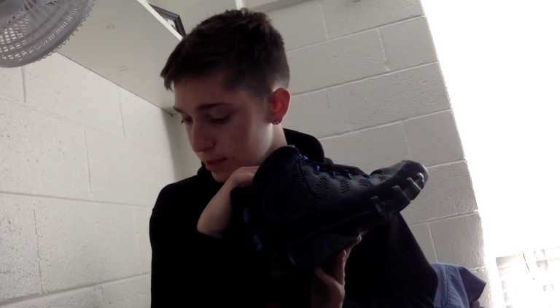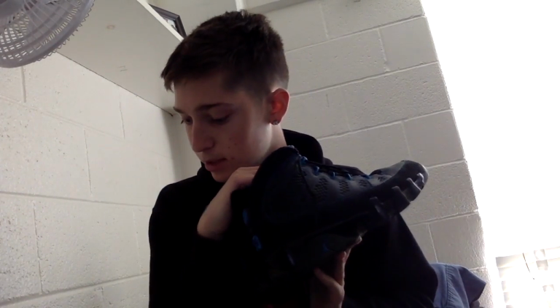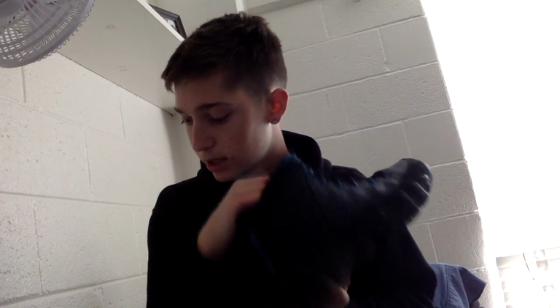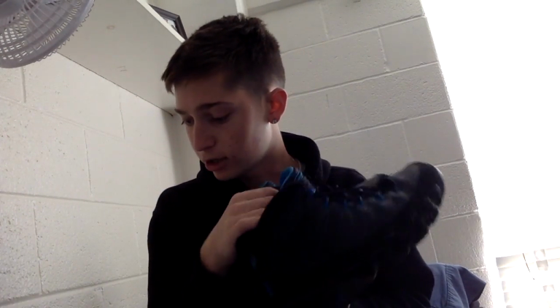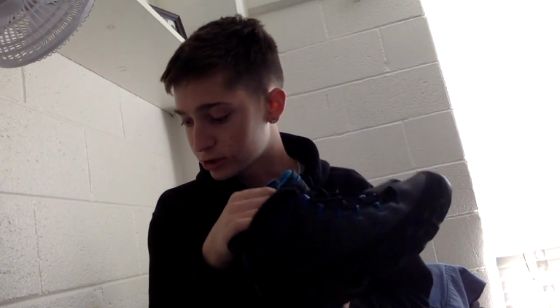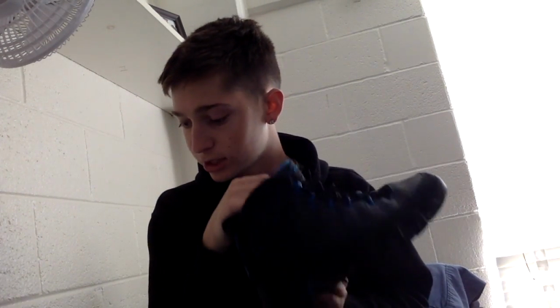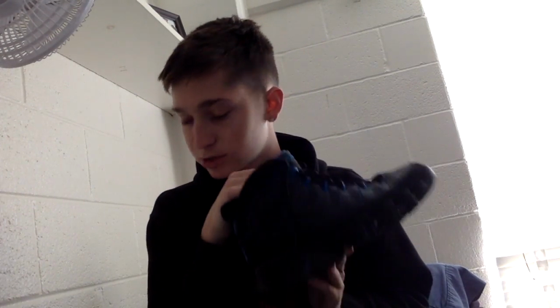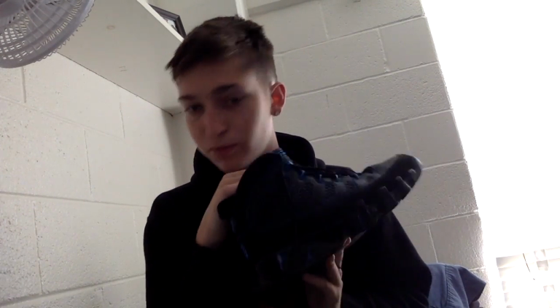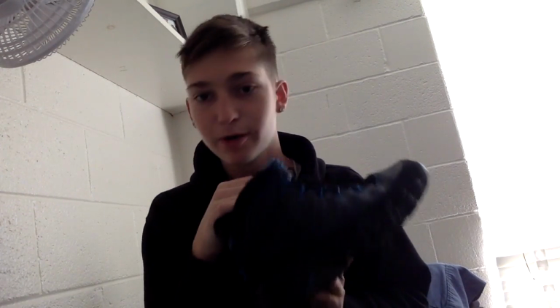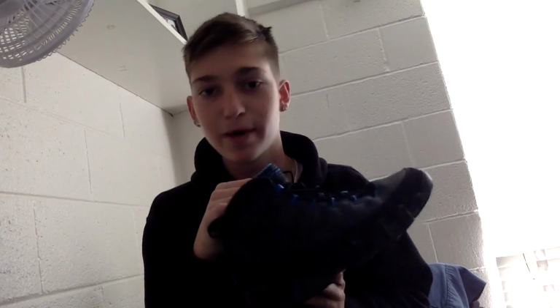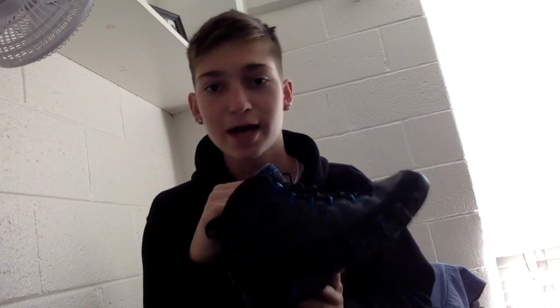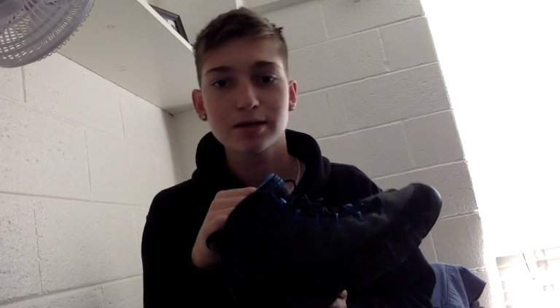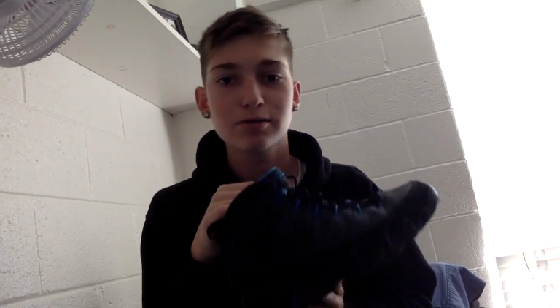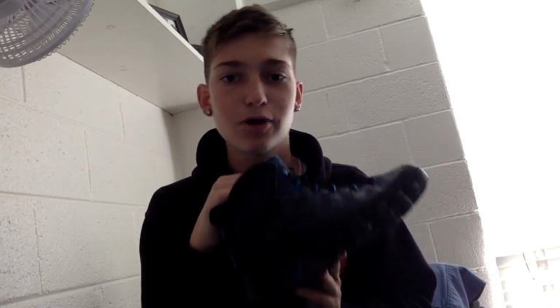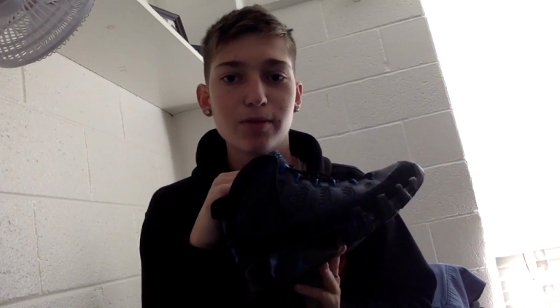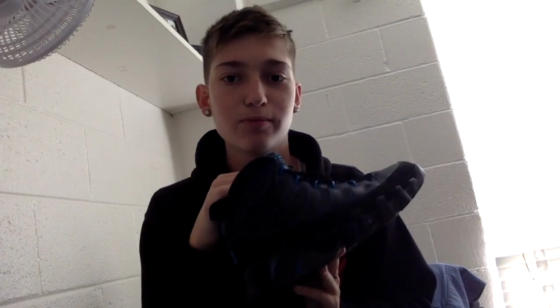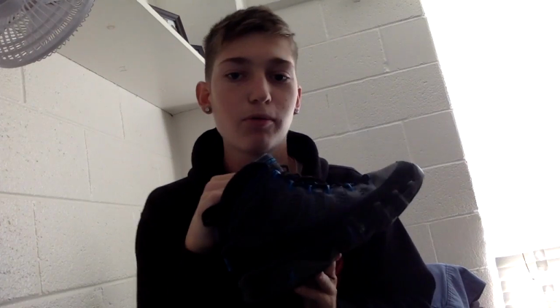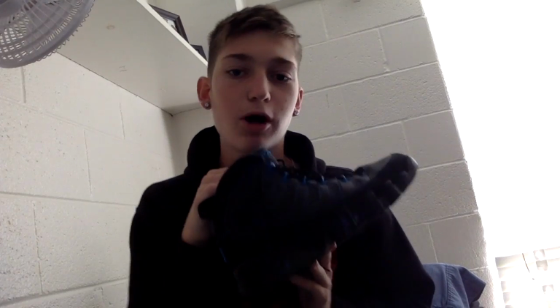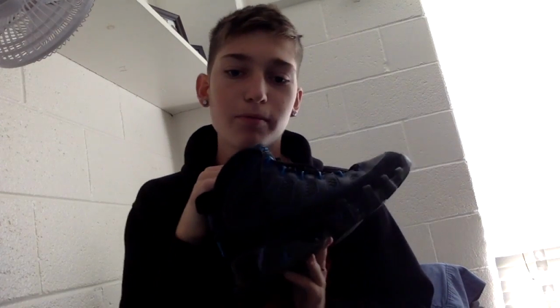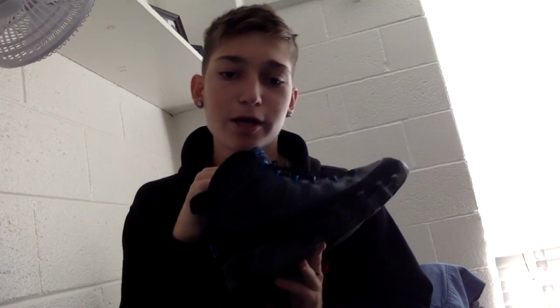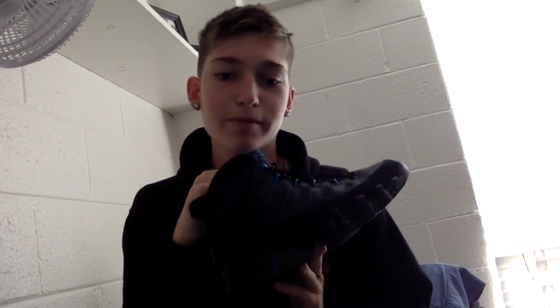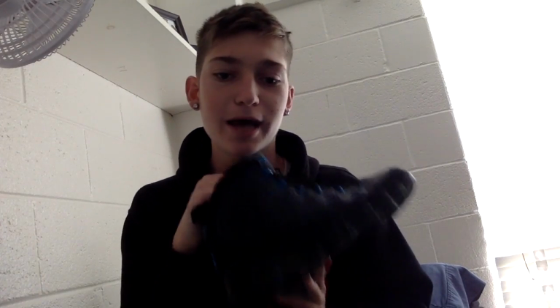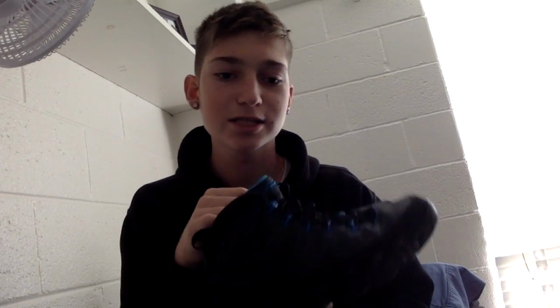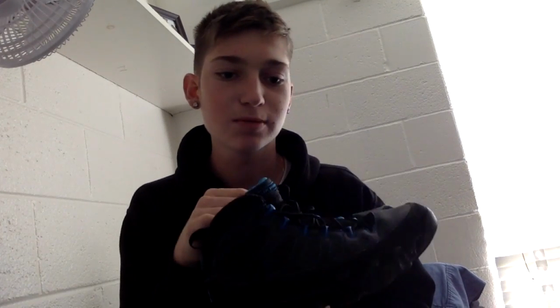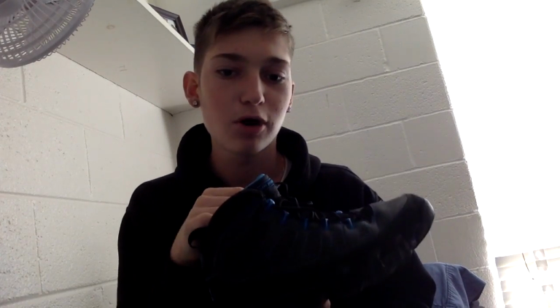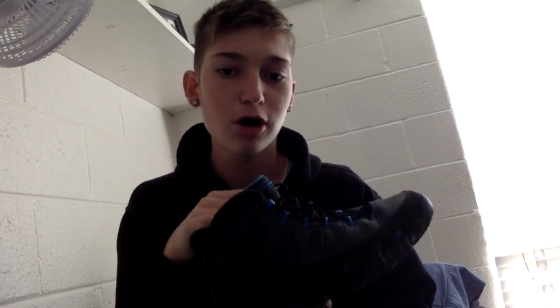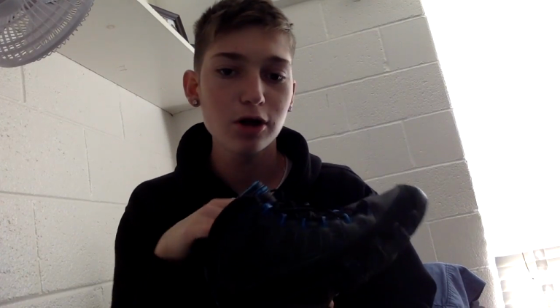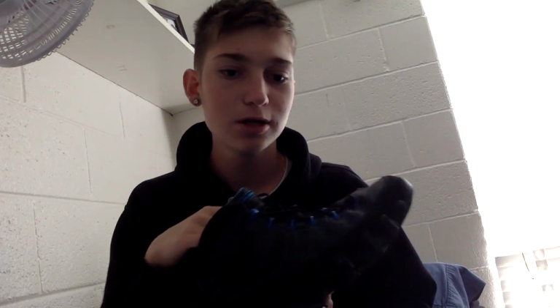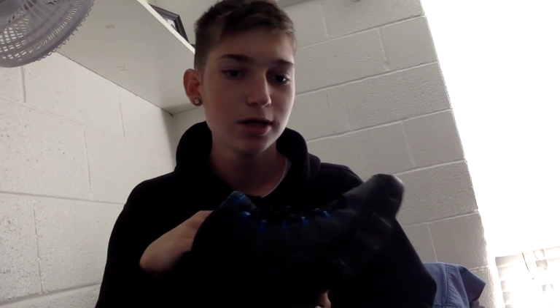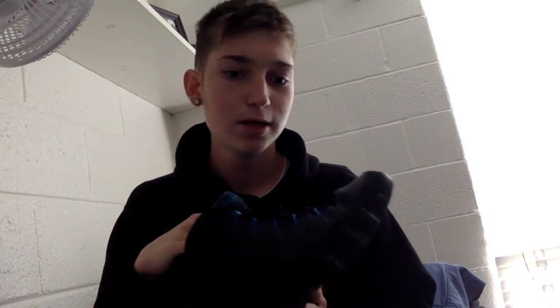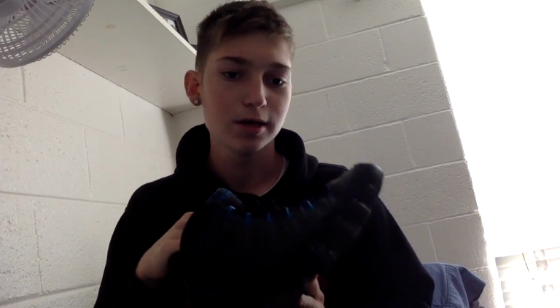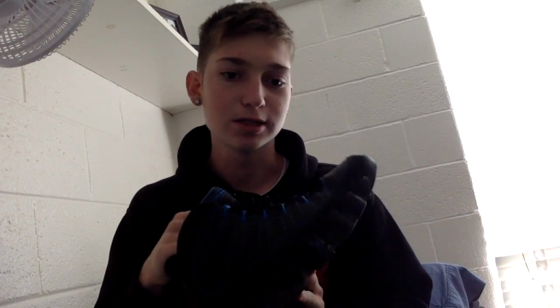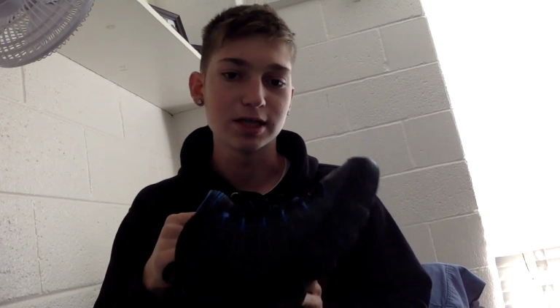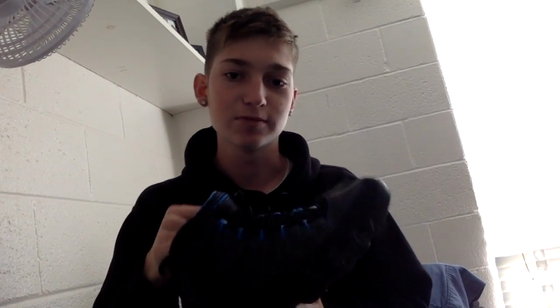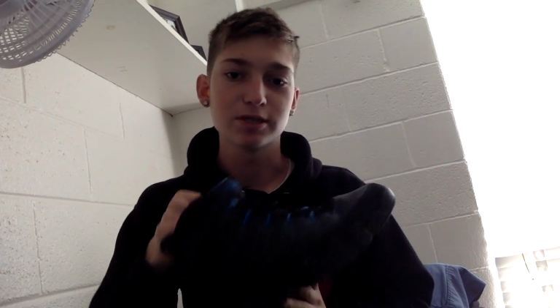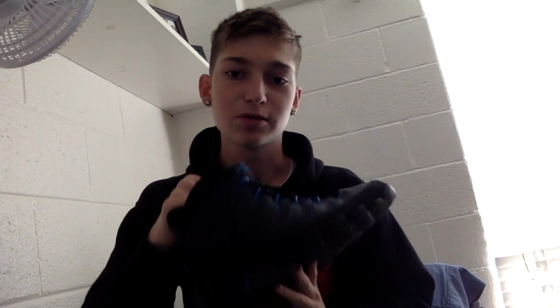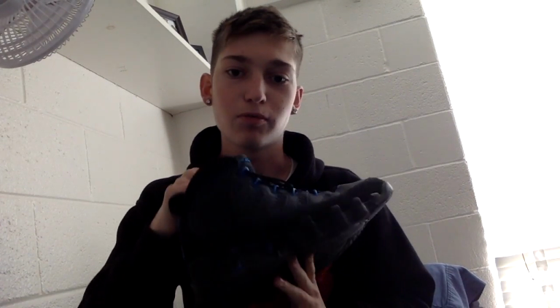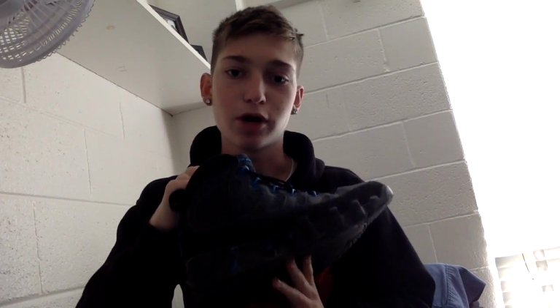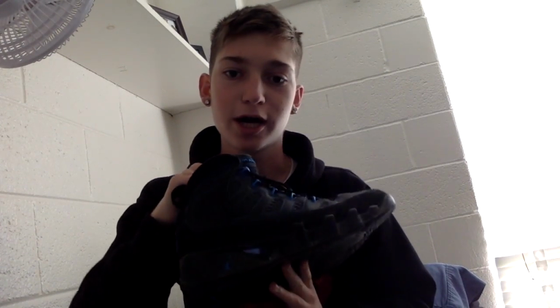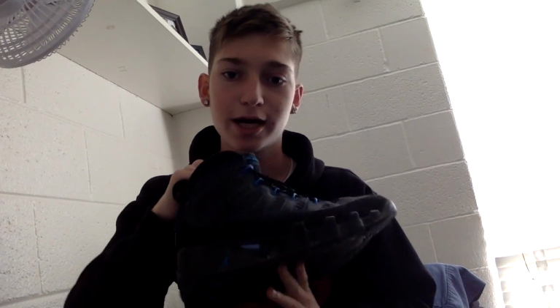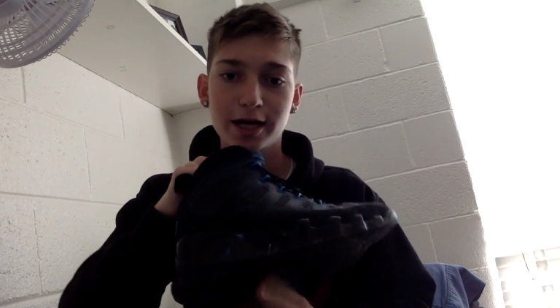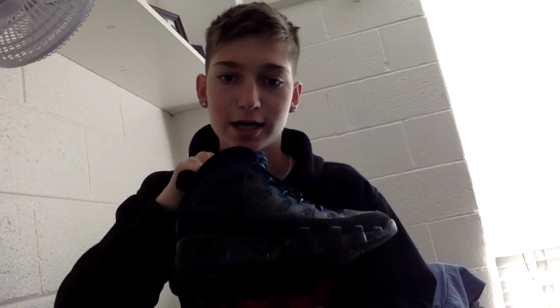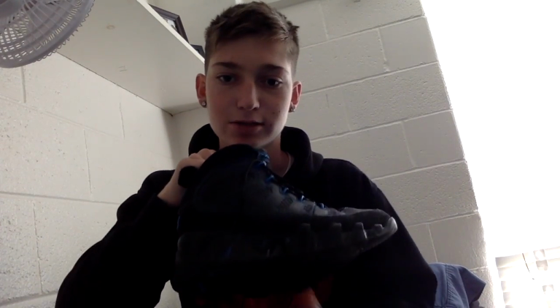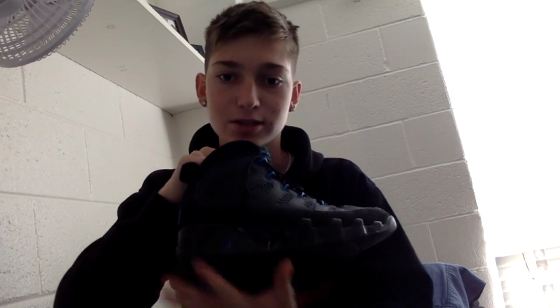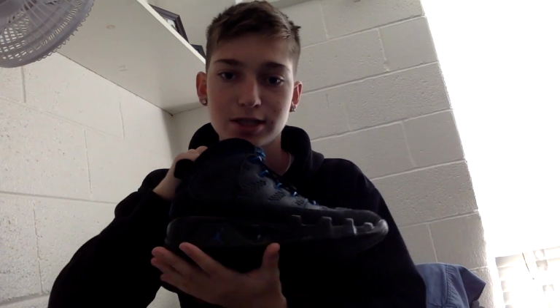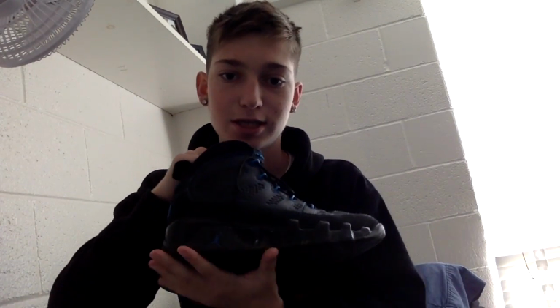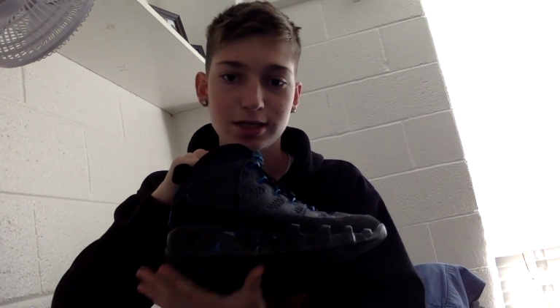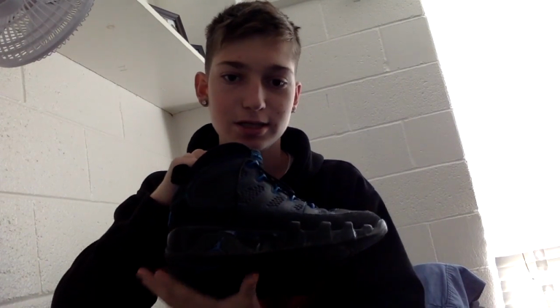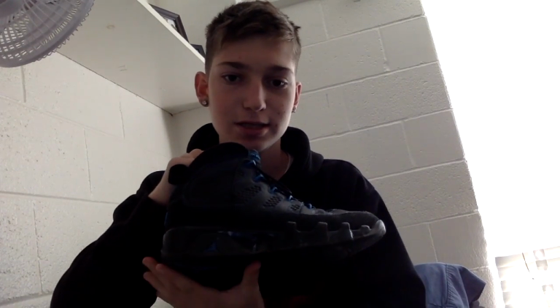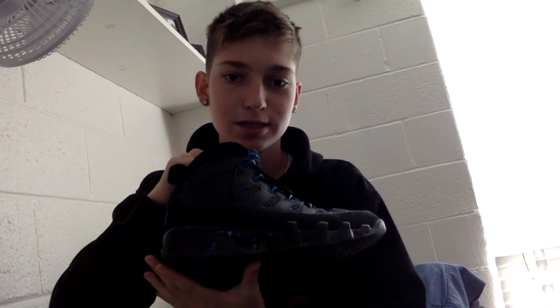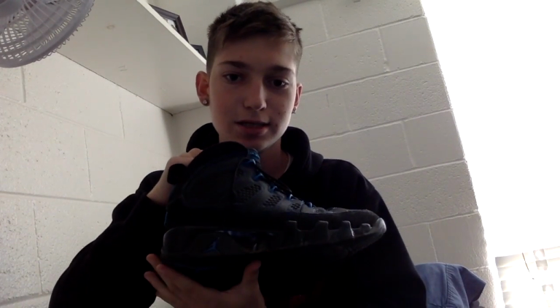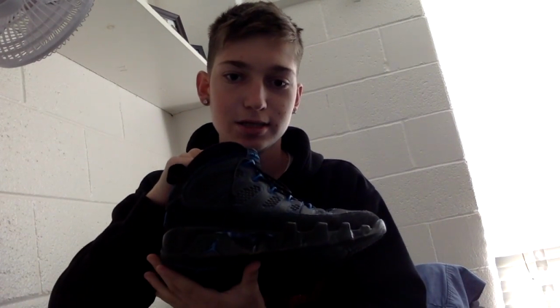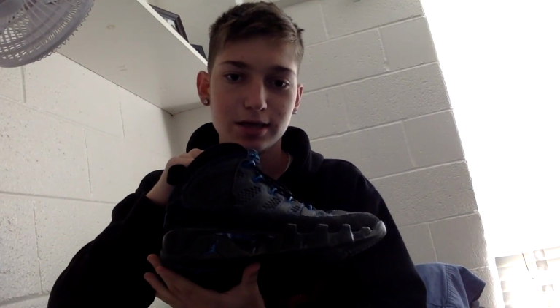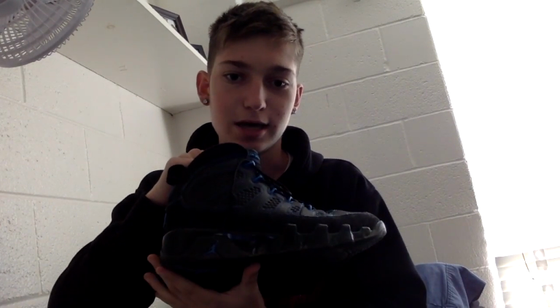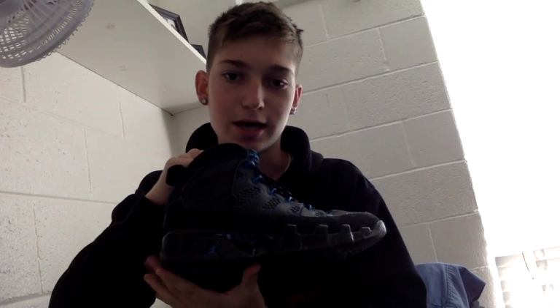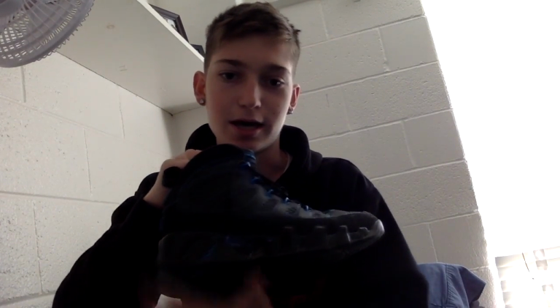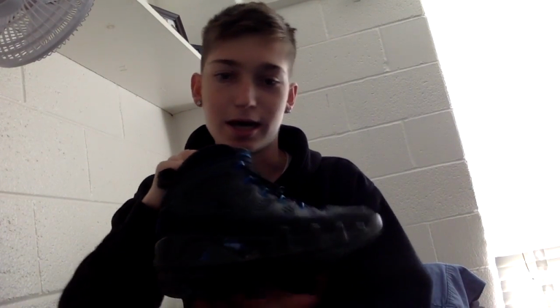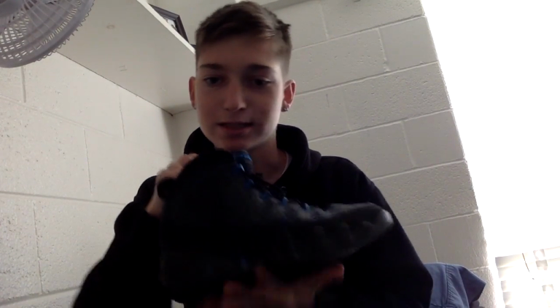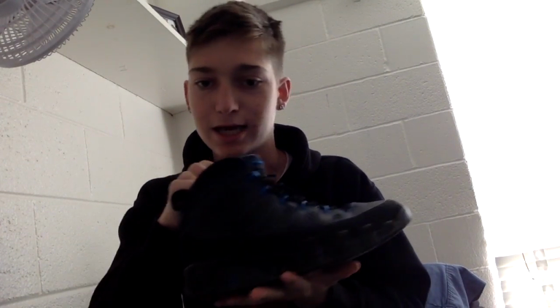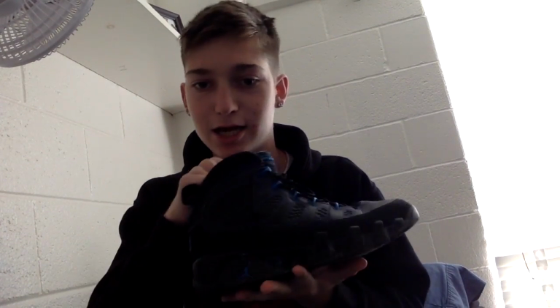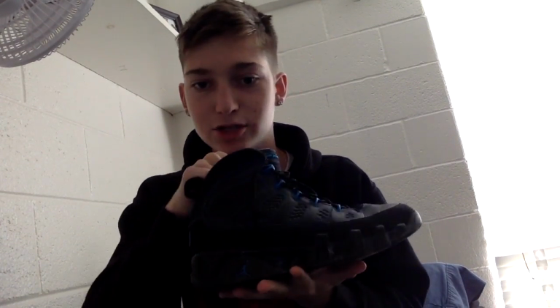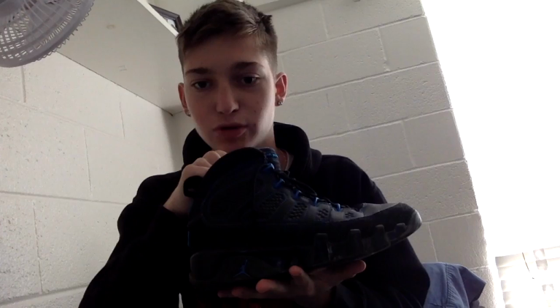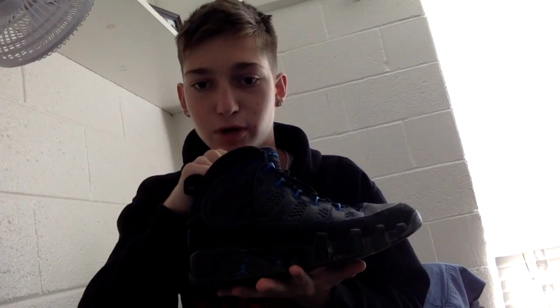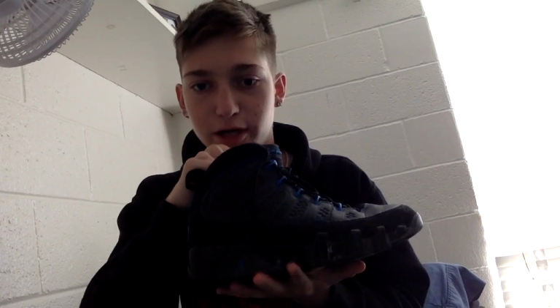I also like to wear these while I'm playing basketball, because it gives me some more height, as you can see. It has the Air Jordan unit.